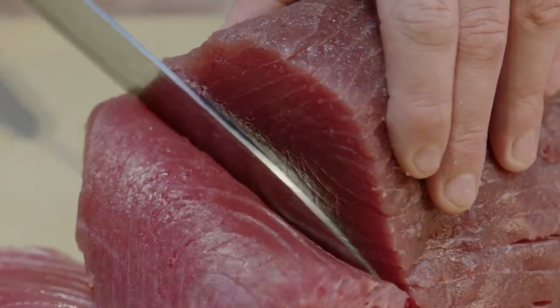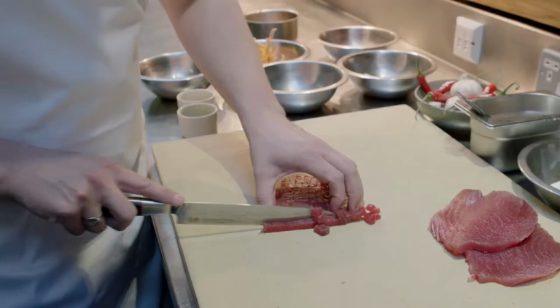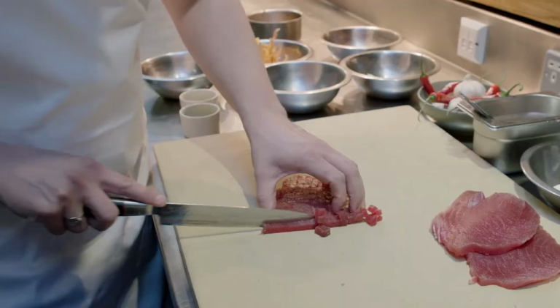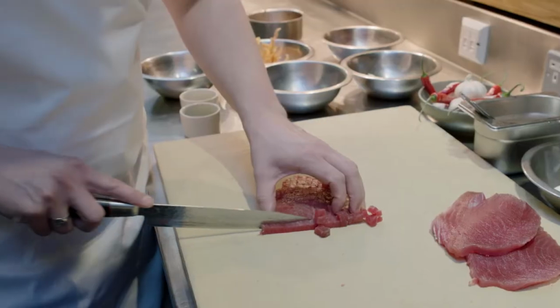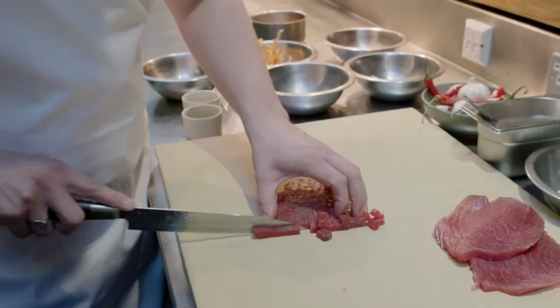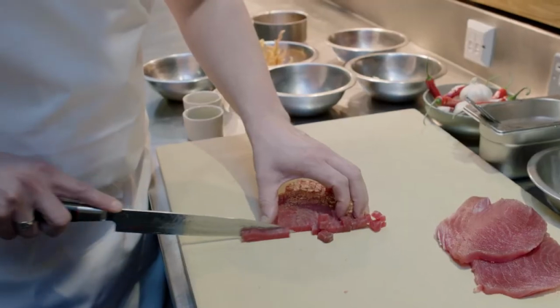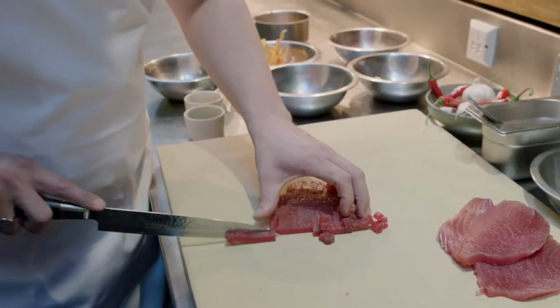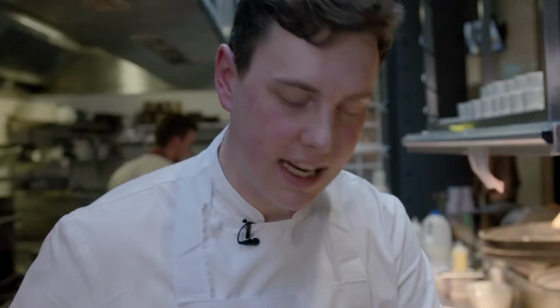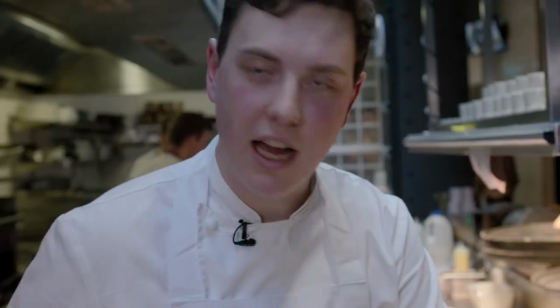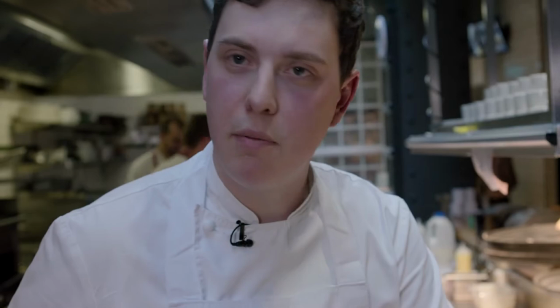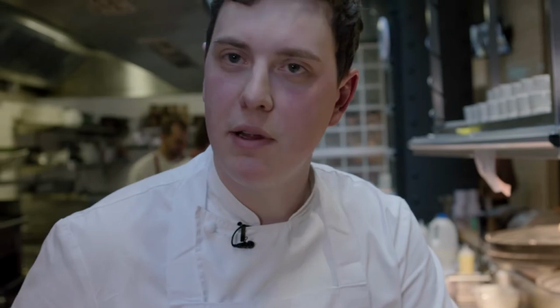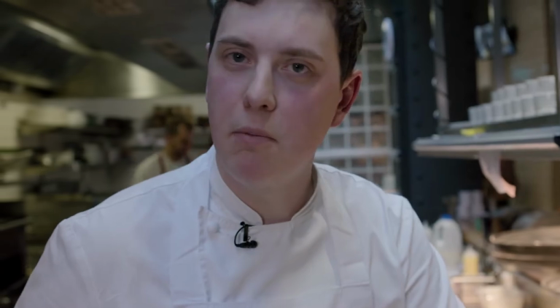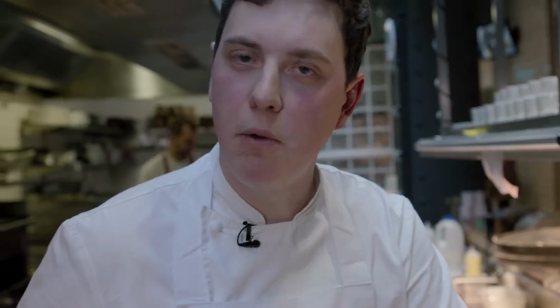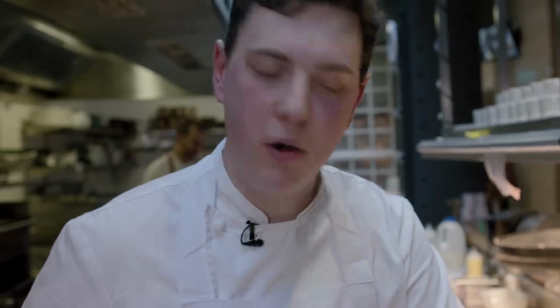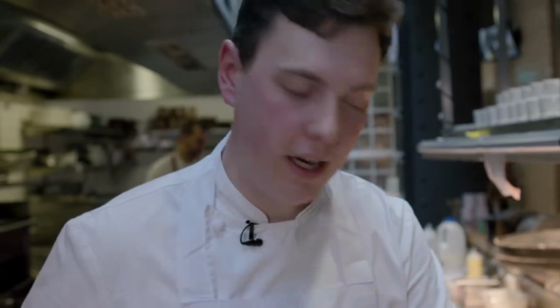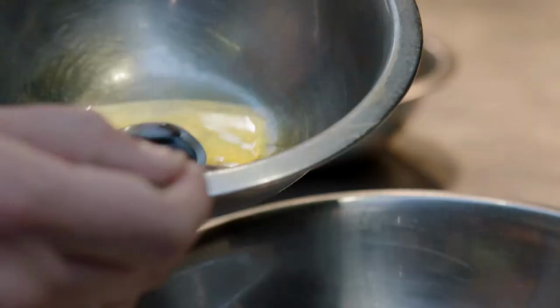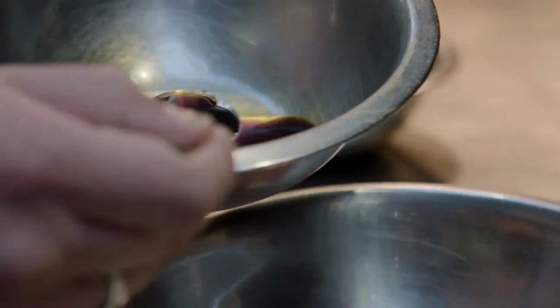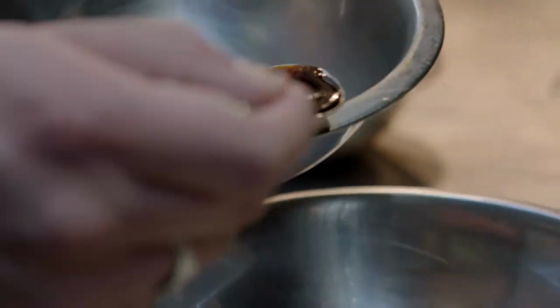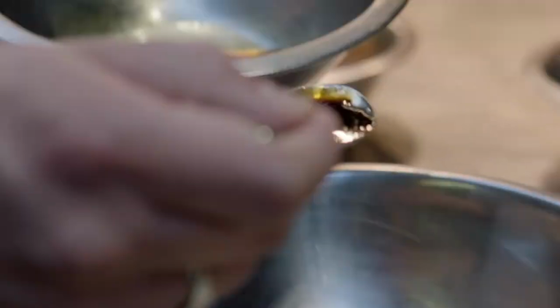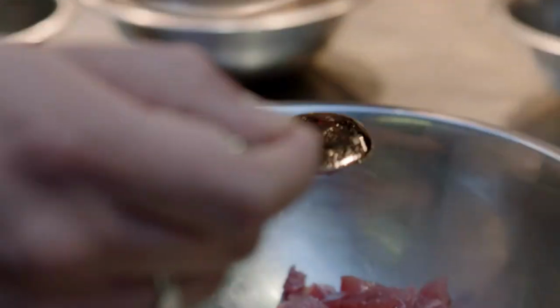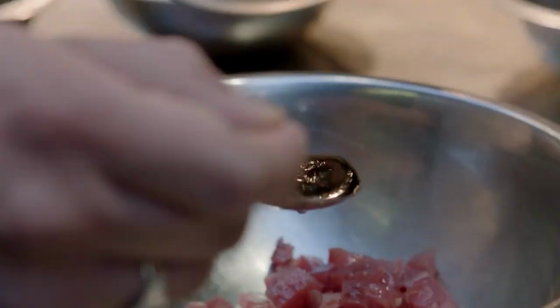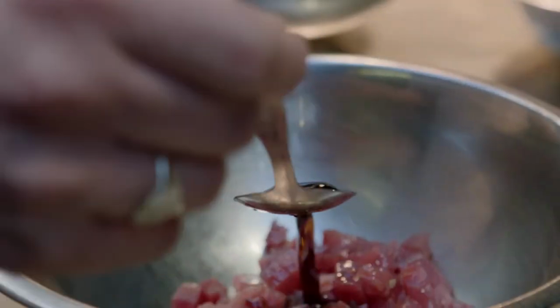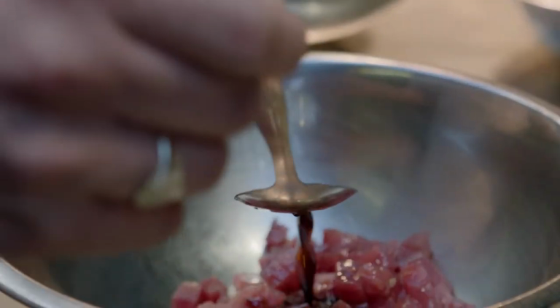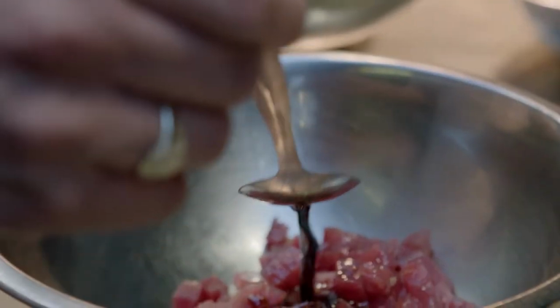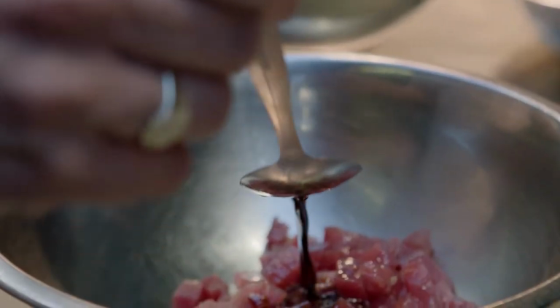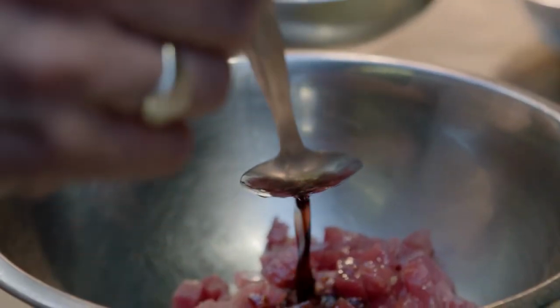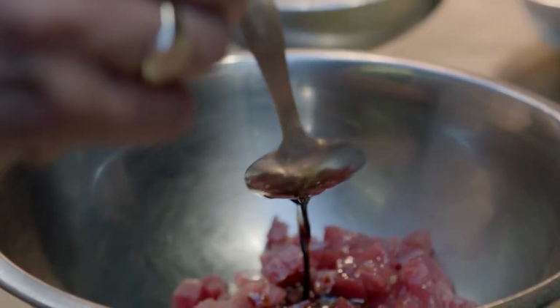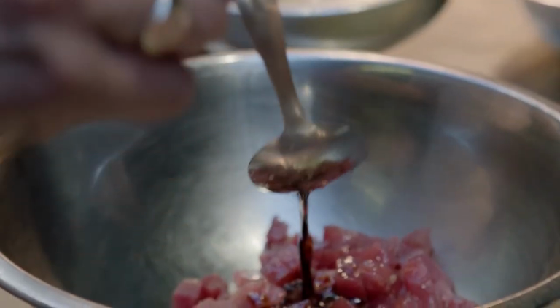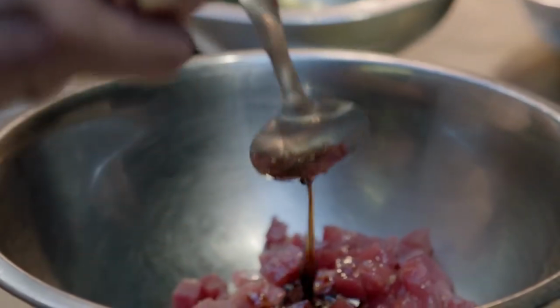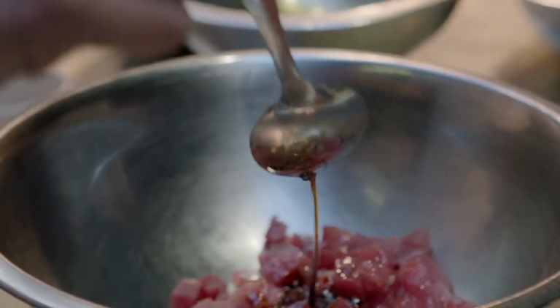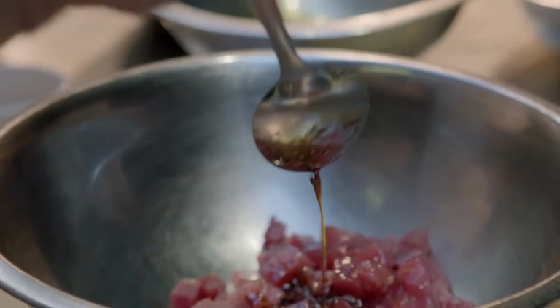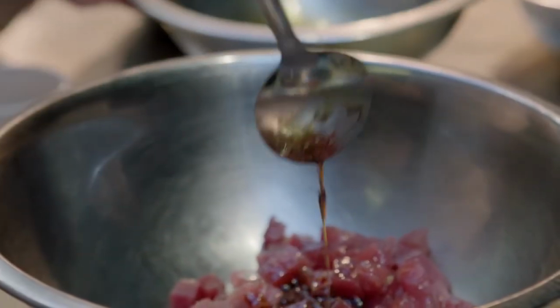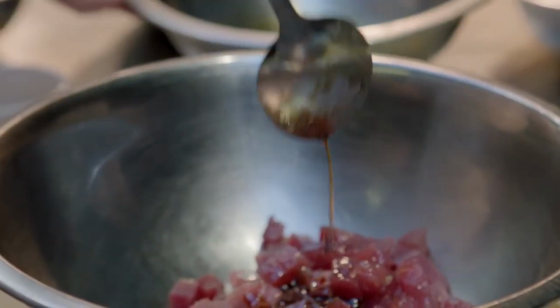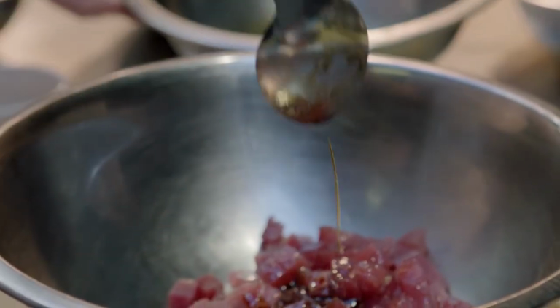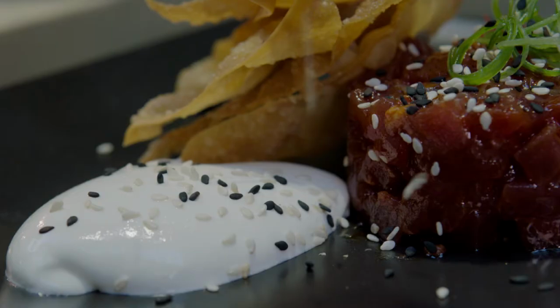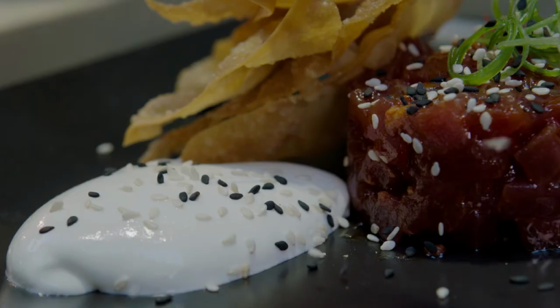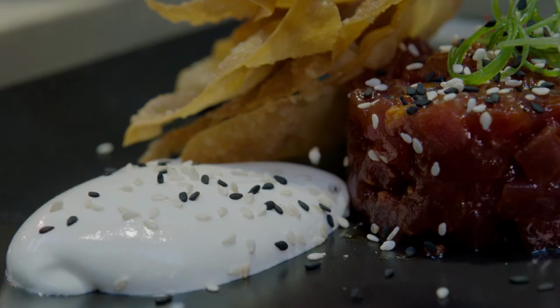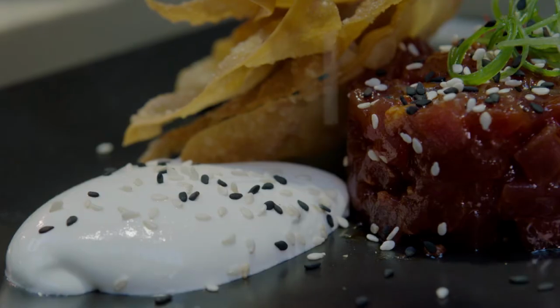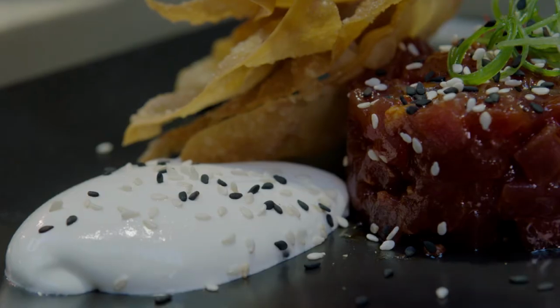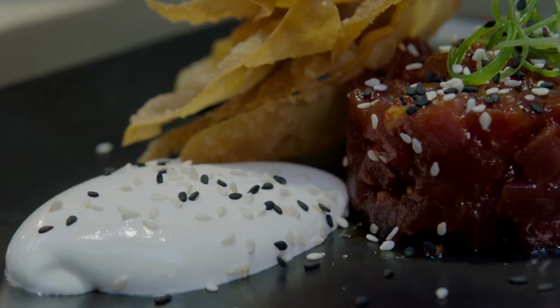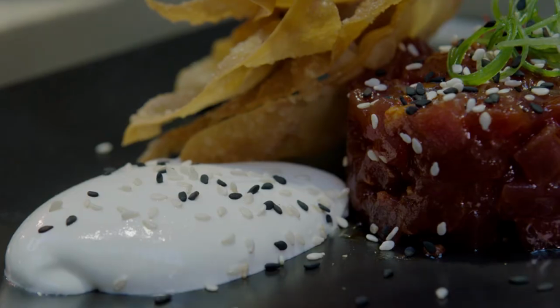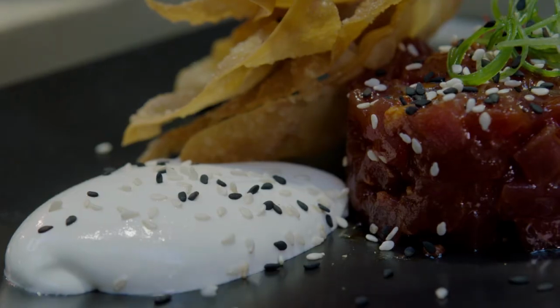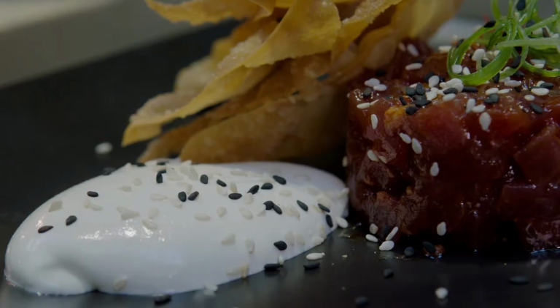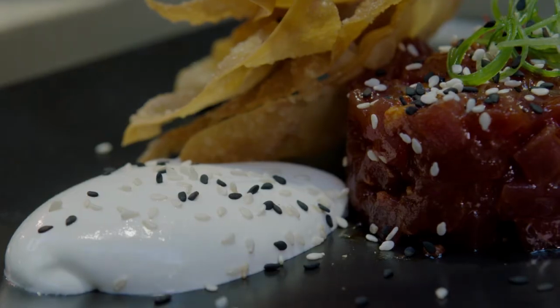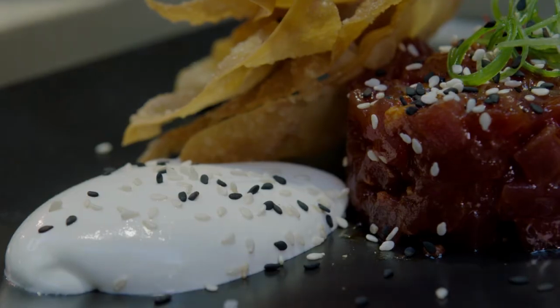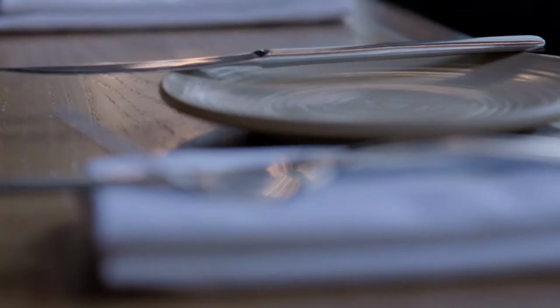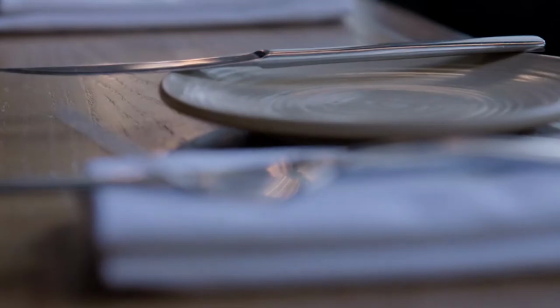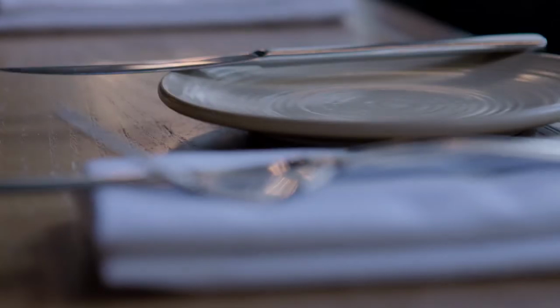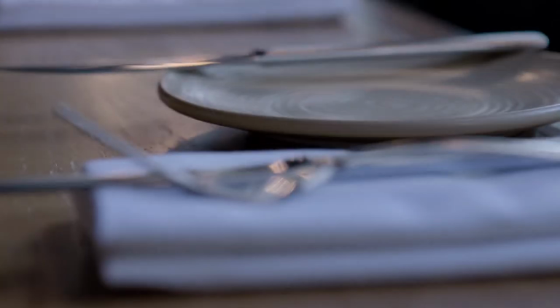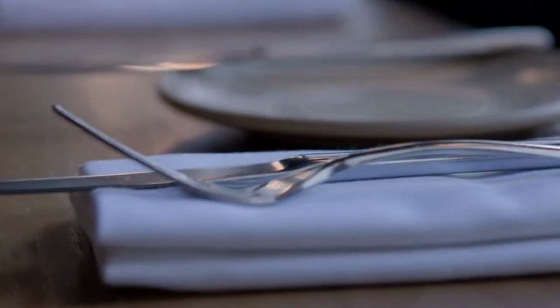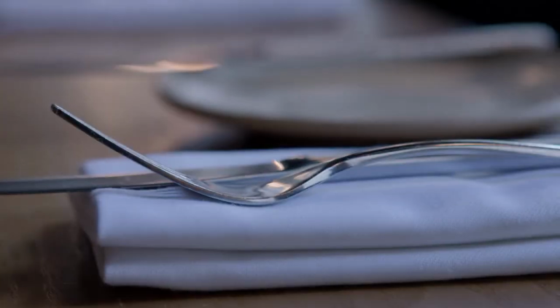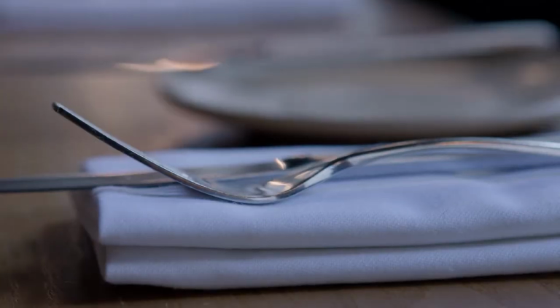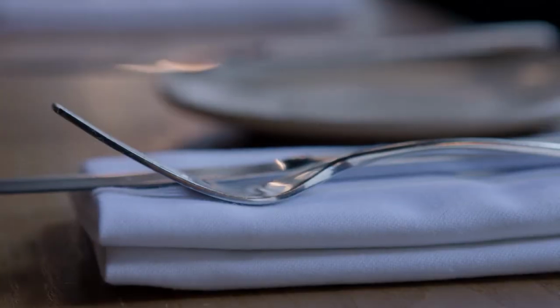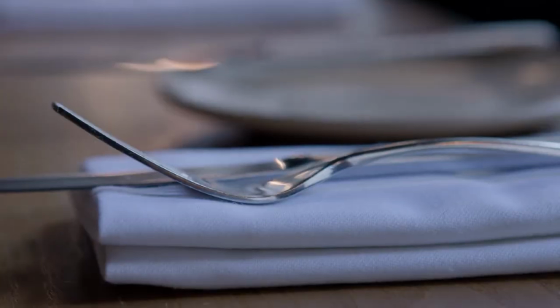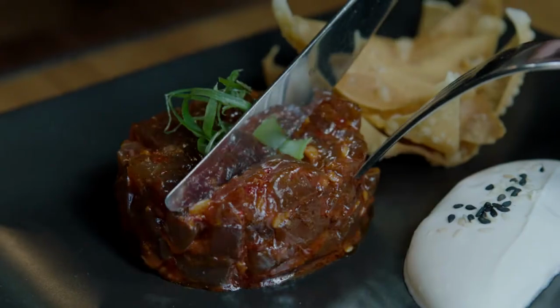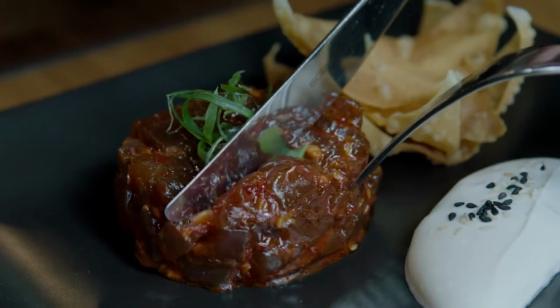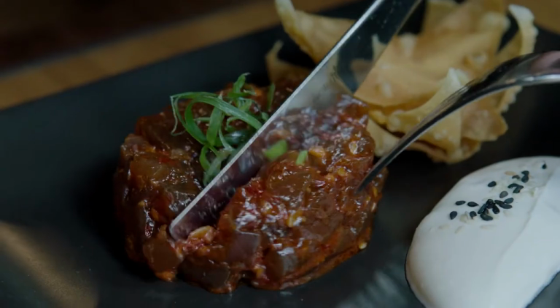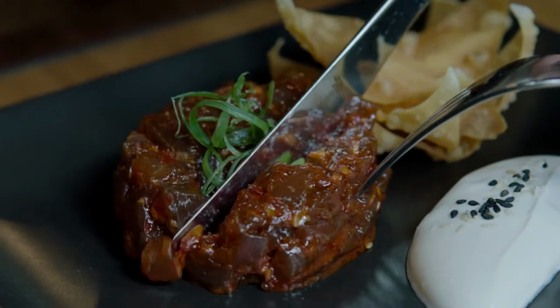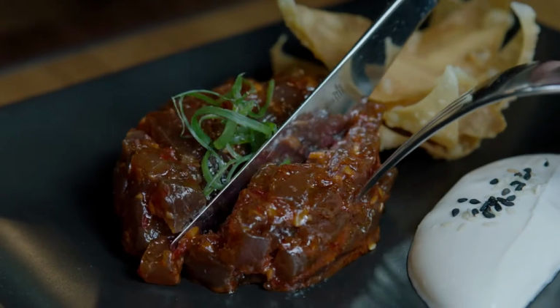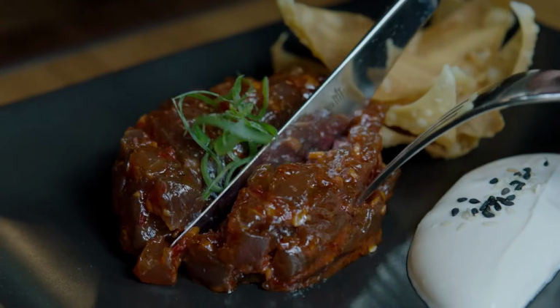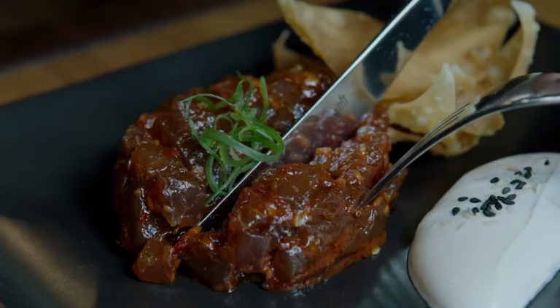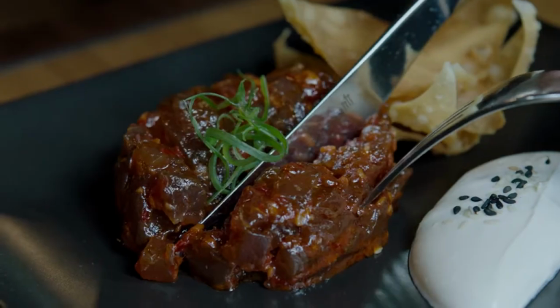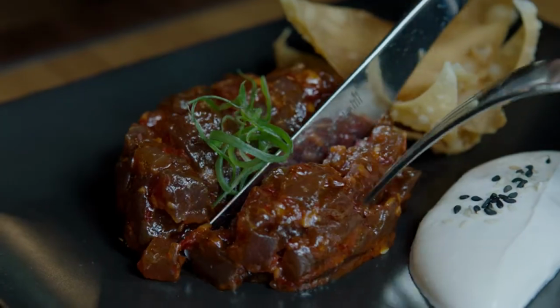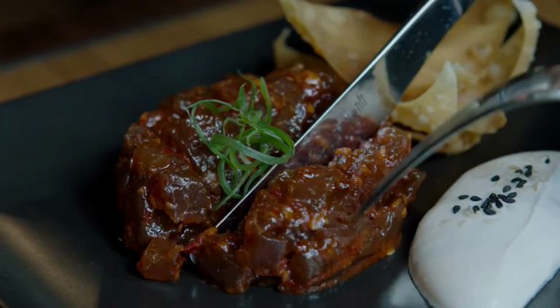Being able to get up in the morning and look forward to coming to work and being creative — that's the best part for me about being a chef.